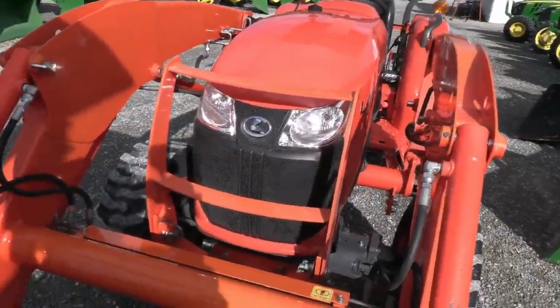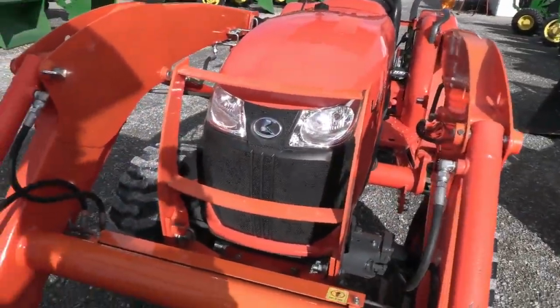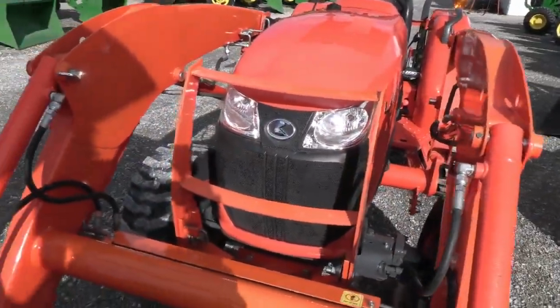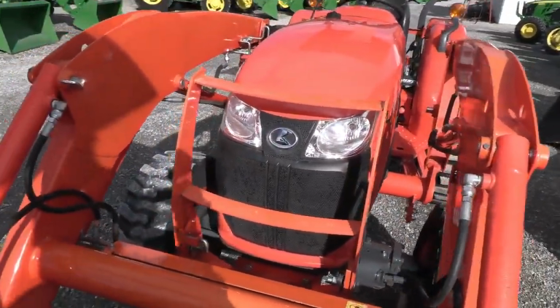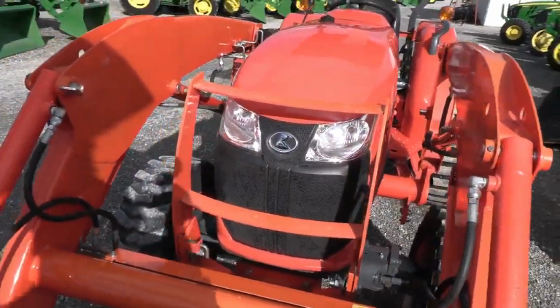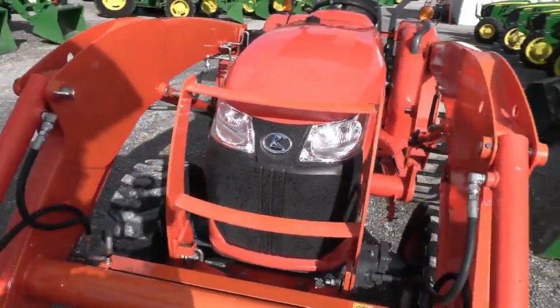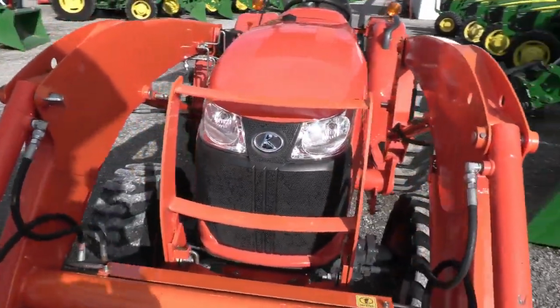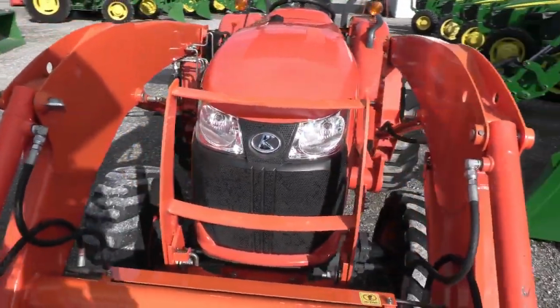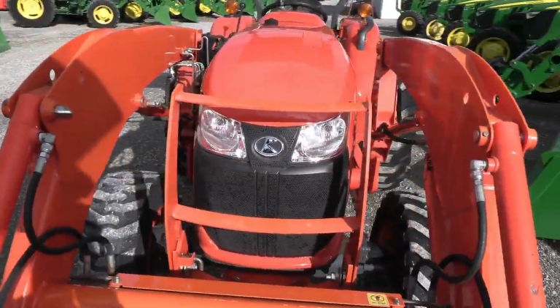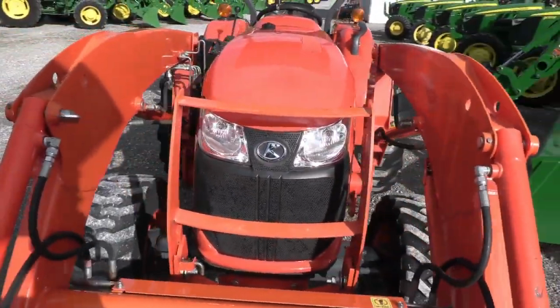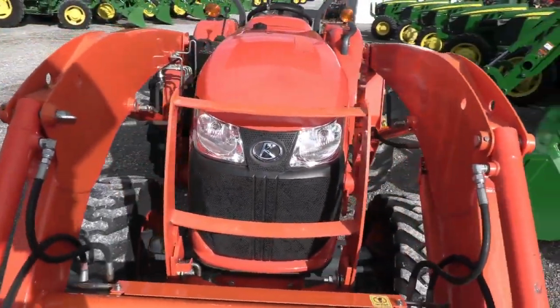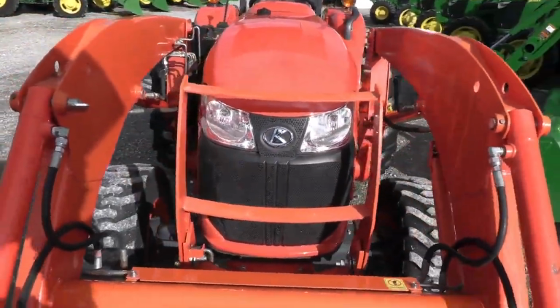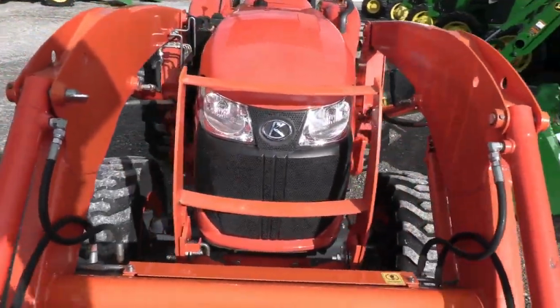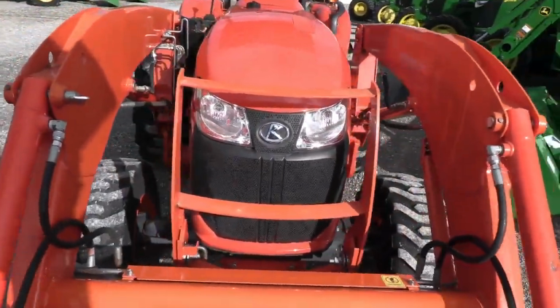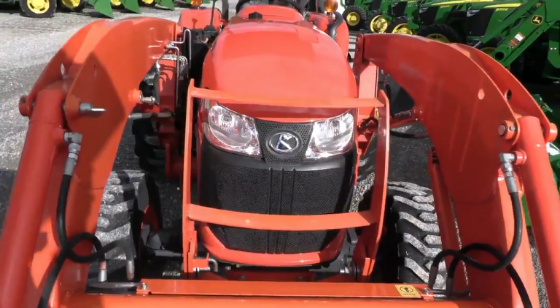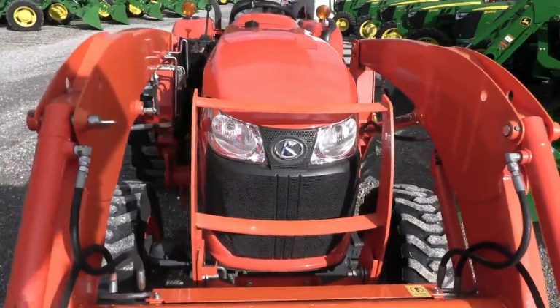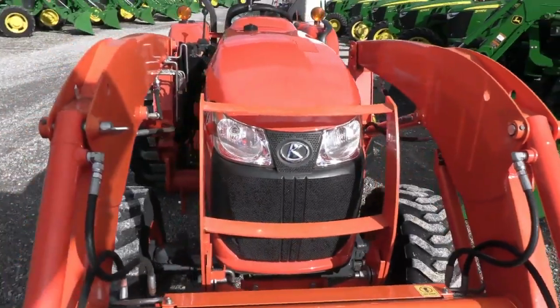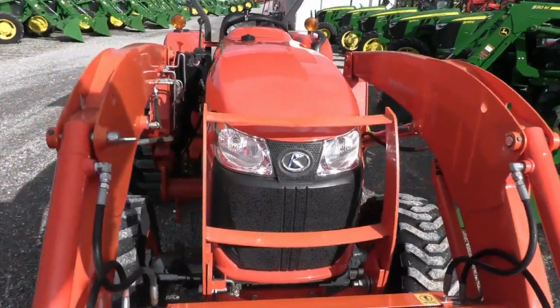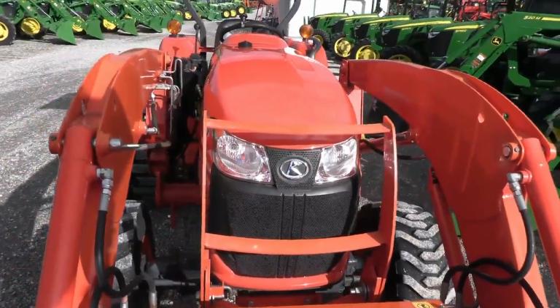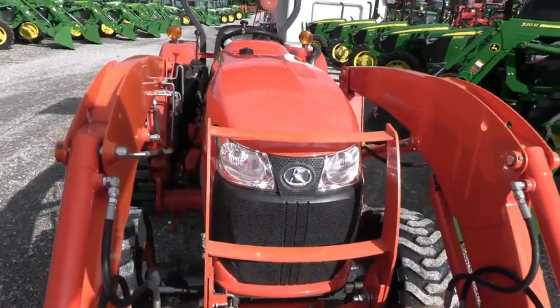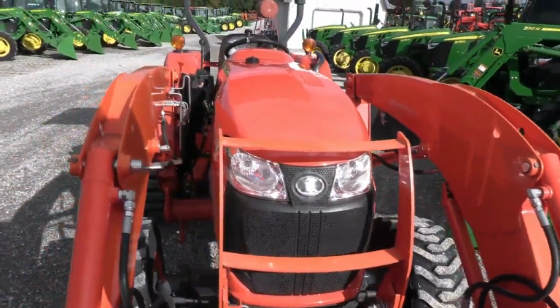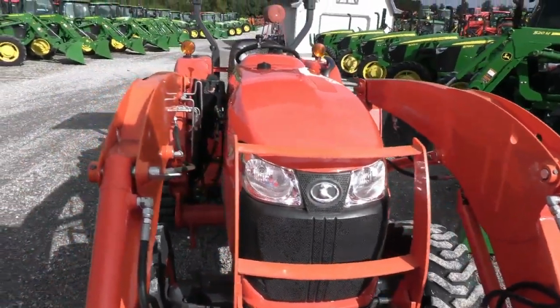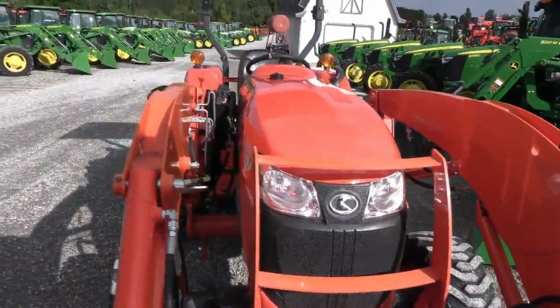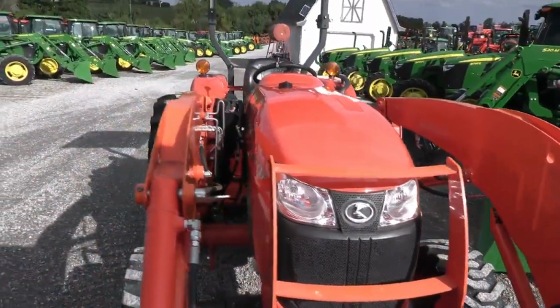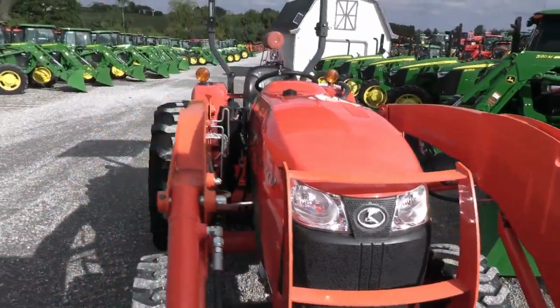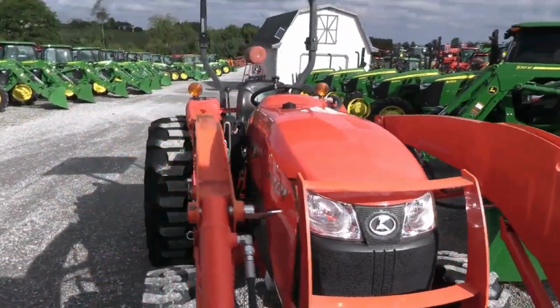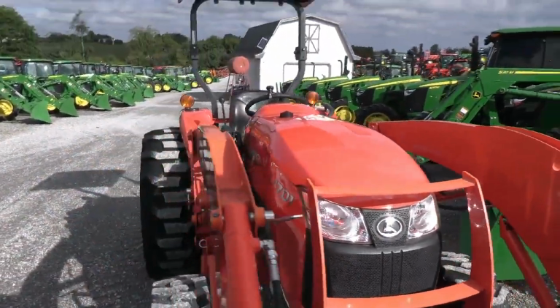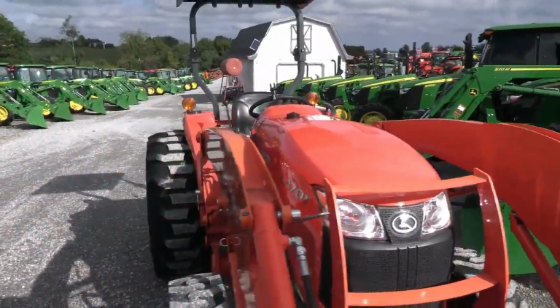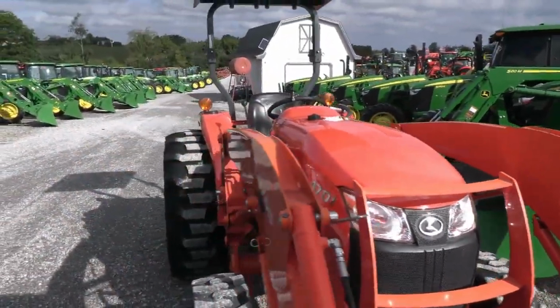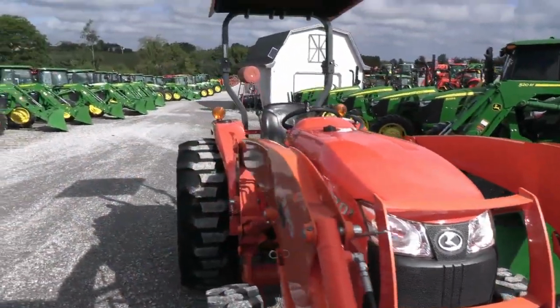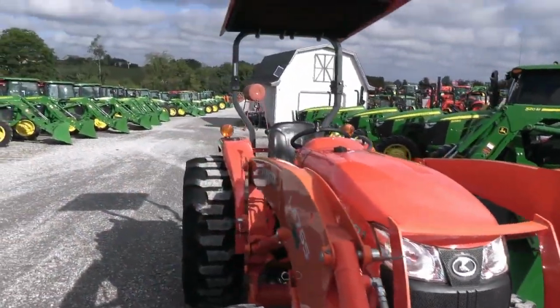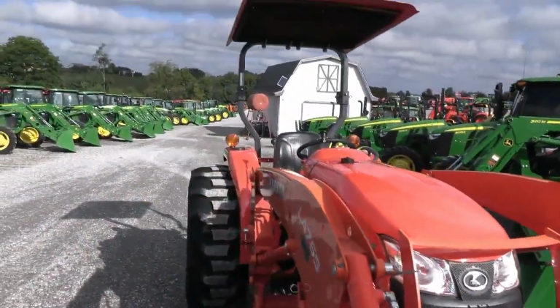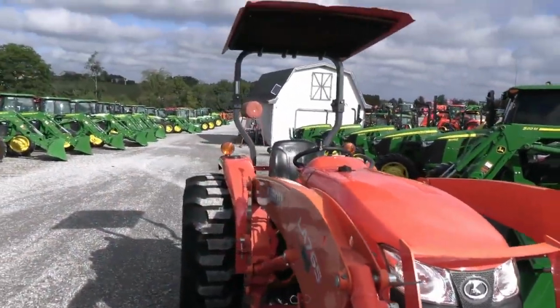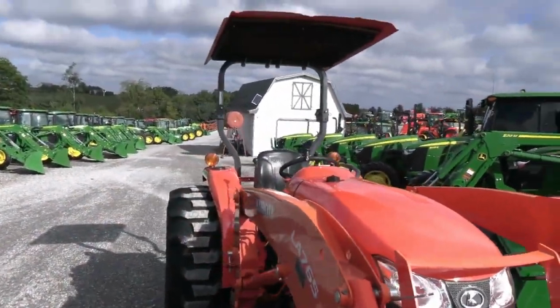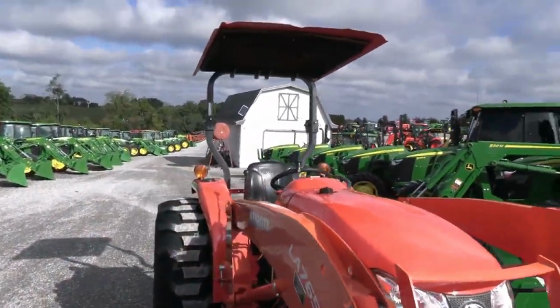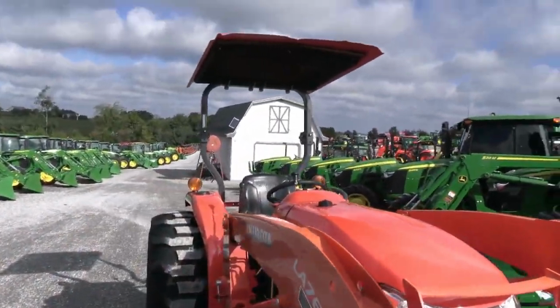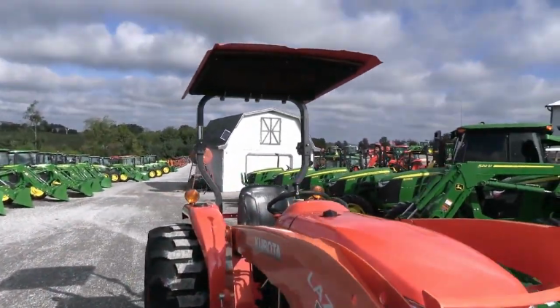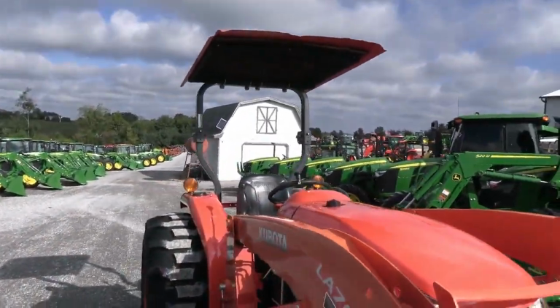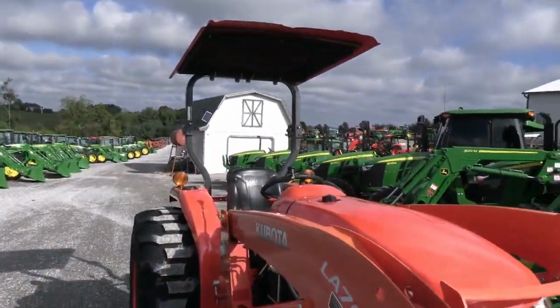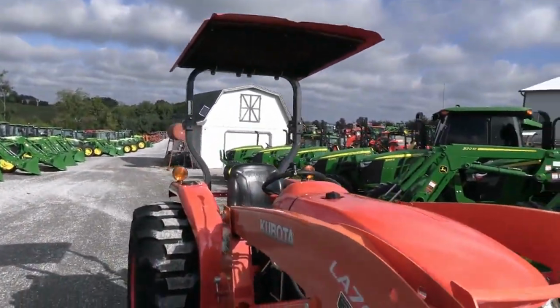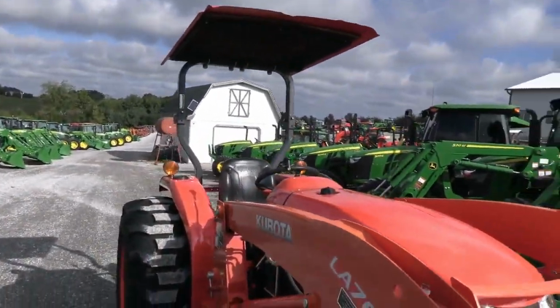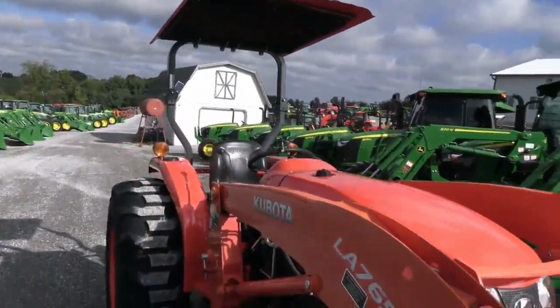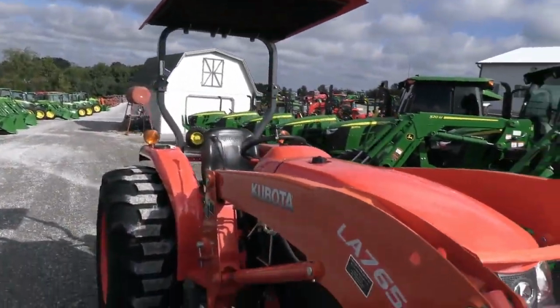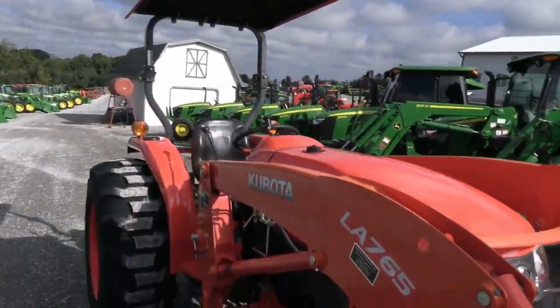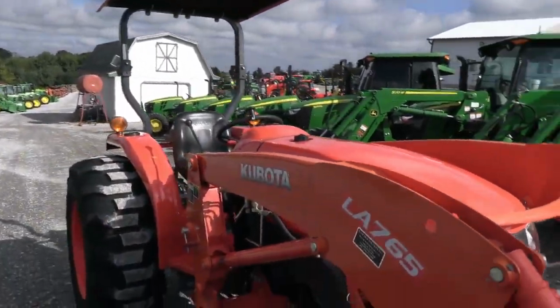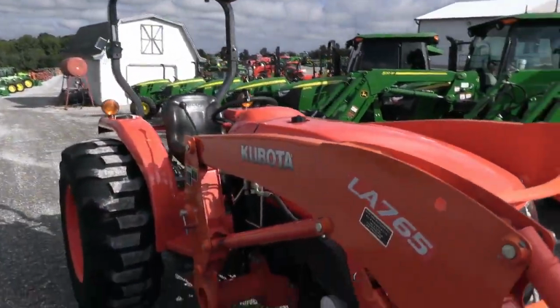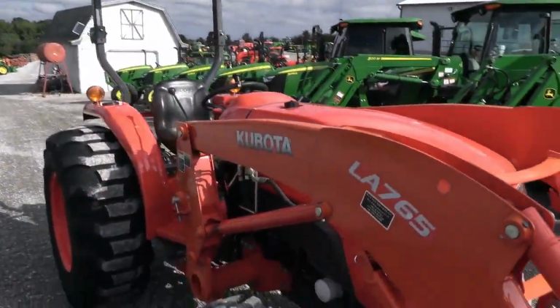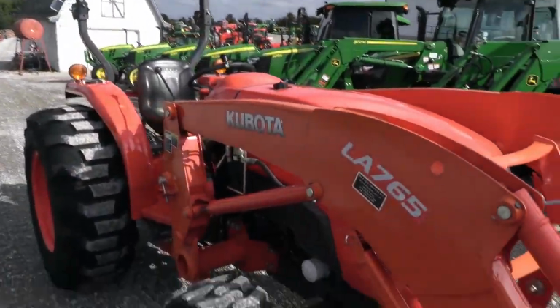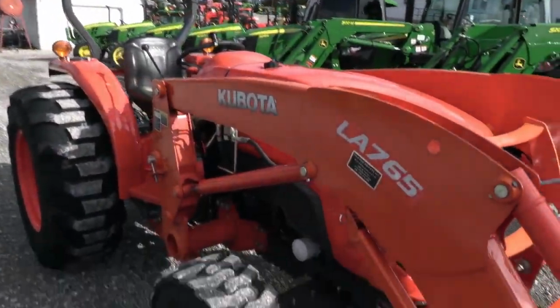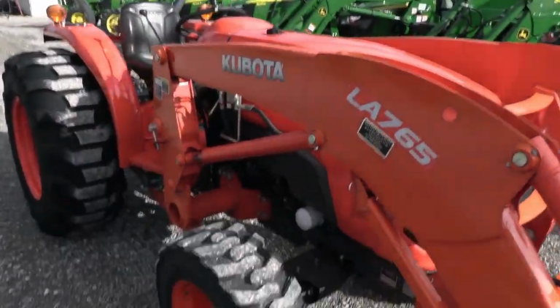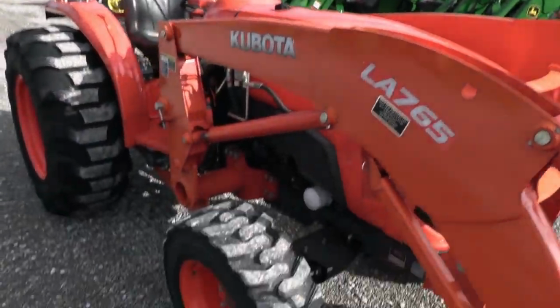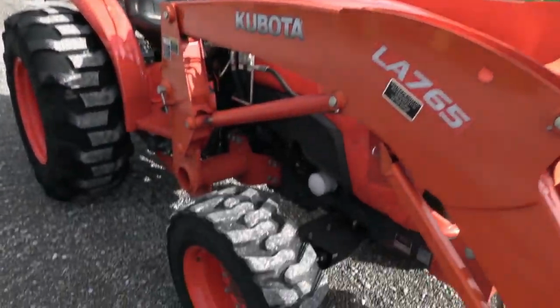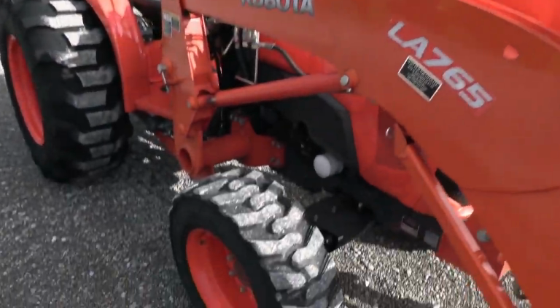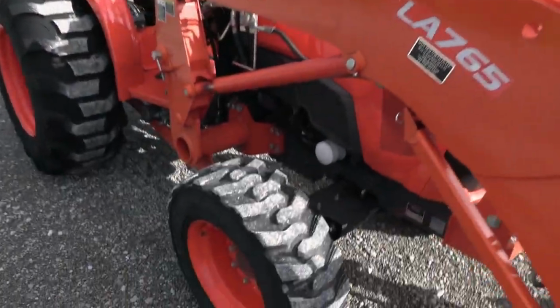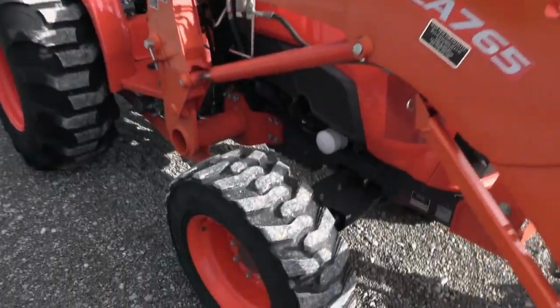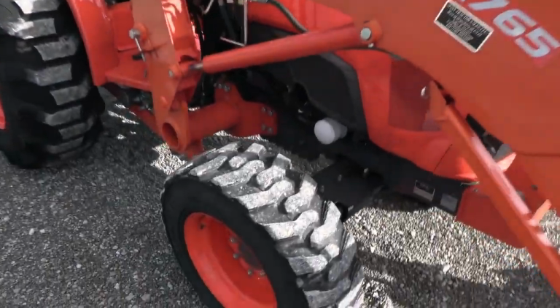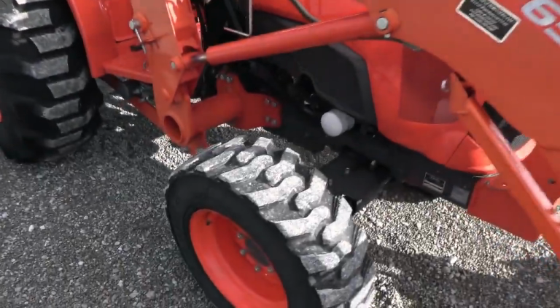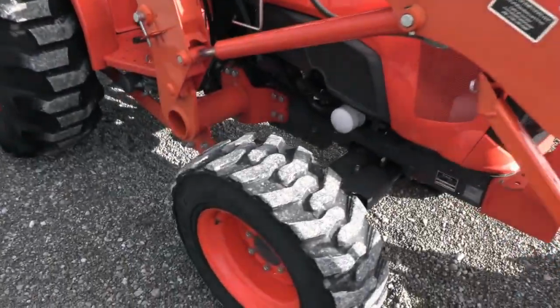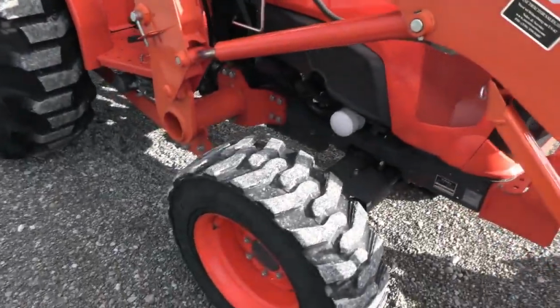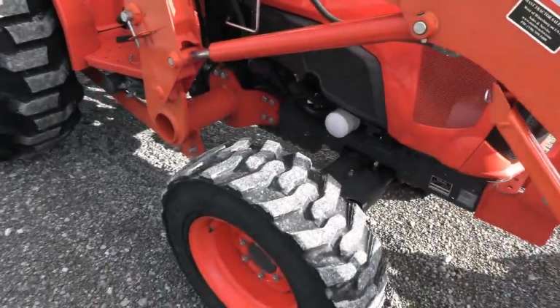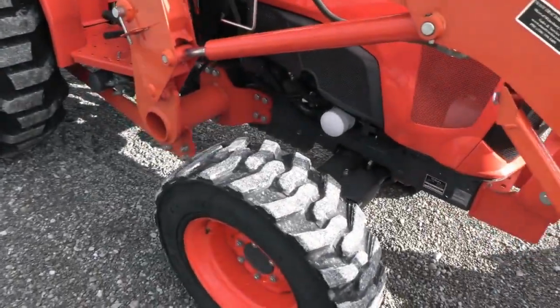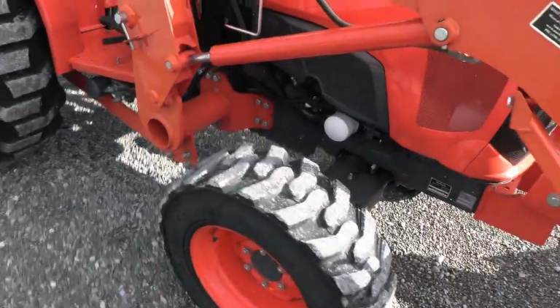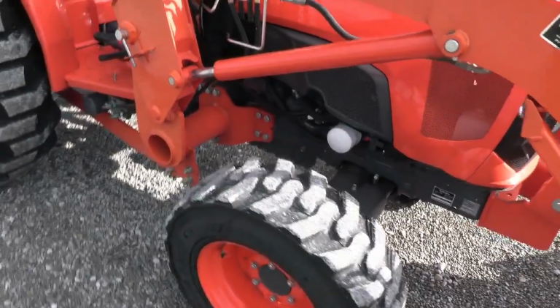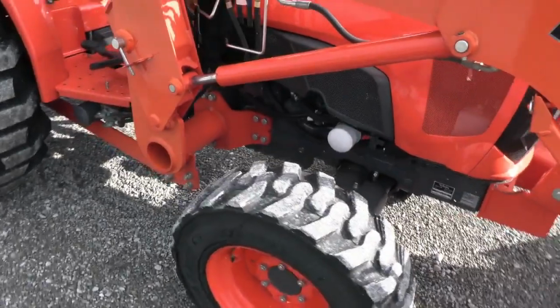It does have a front grill guard here as well. It does have a canopy top on it. Tires are good.